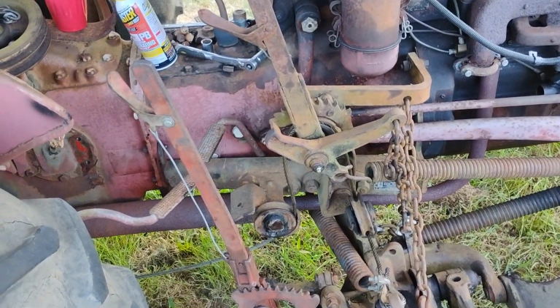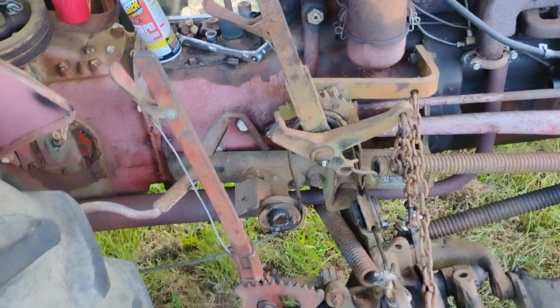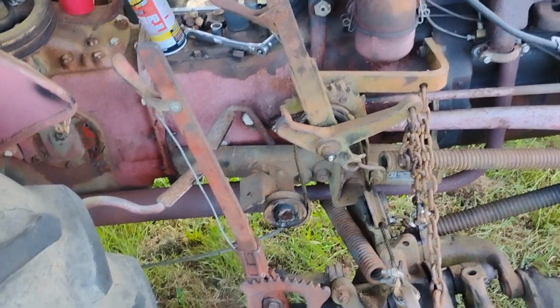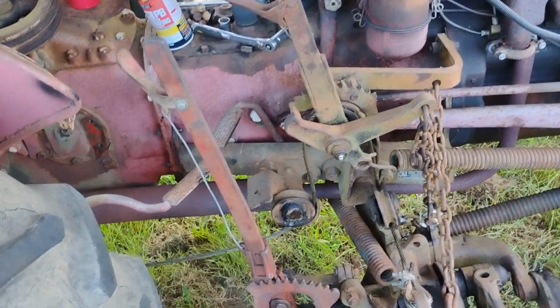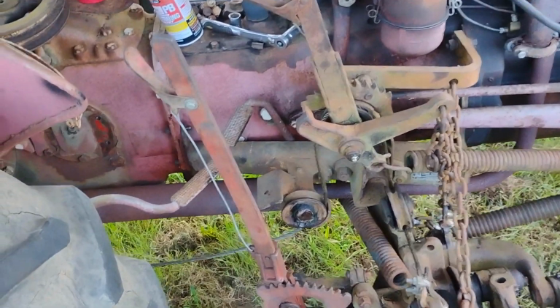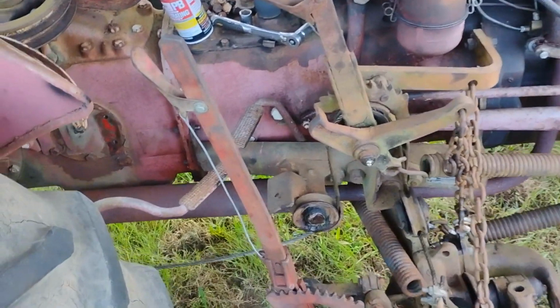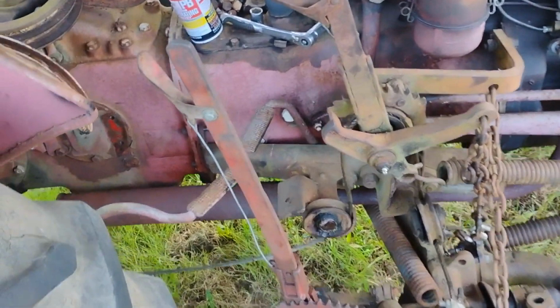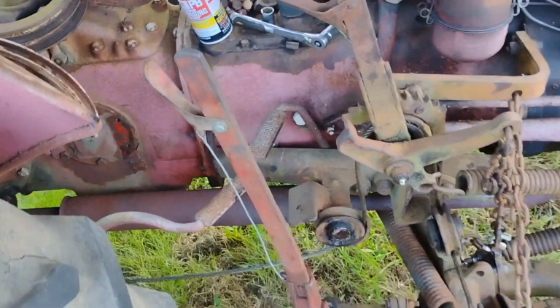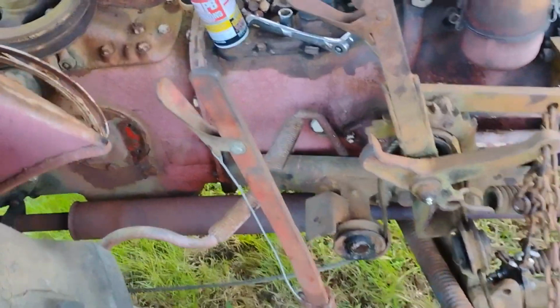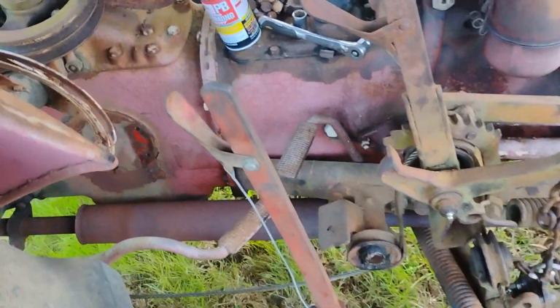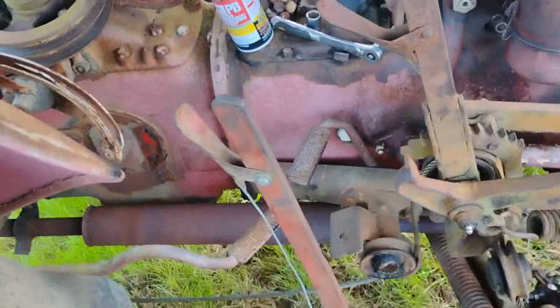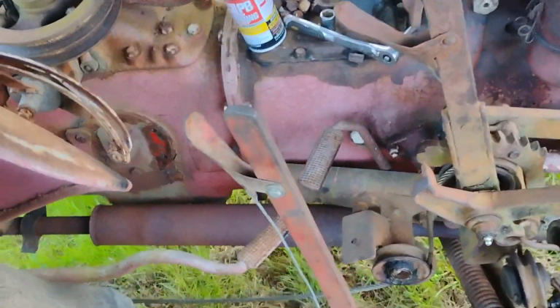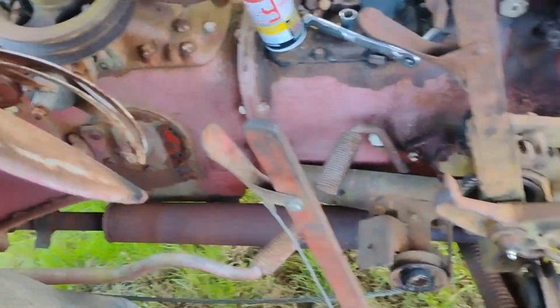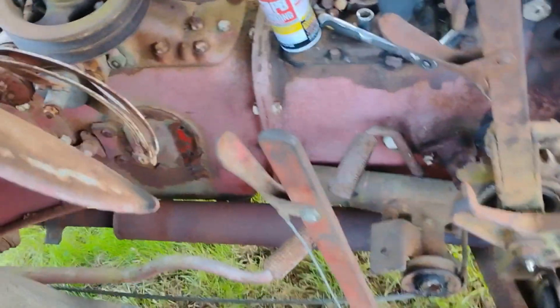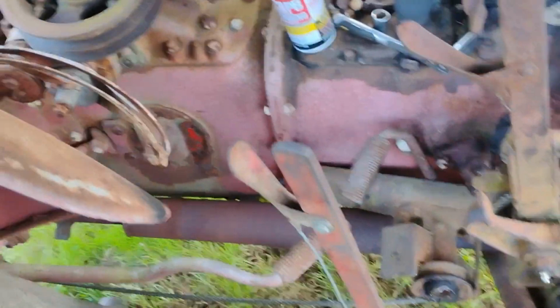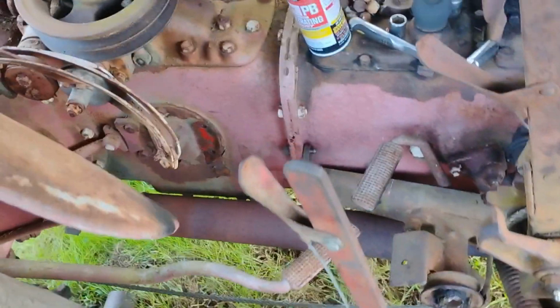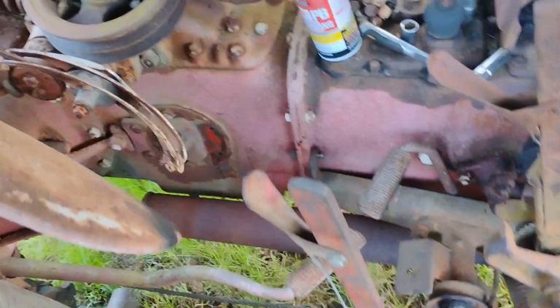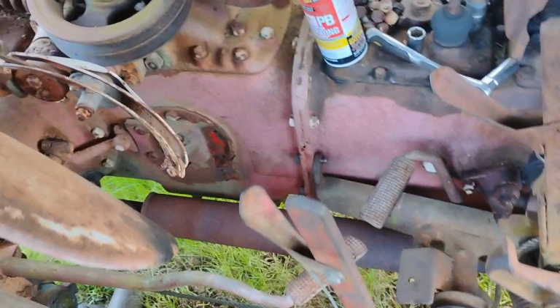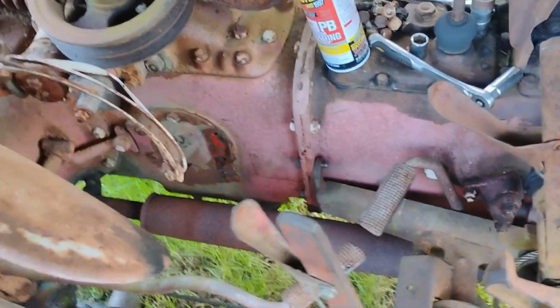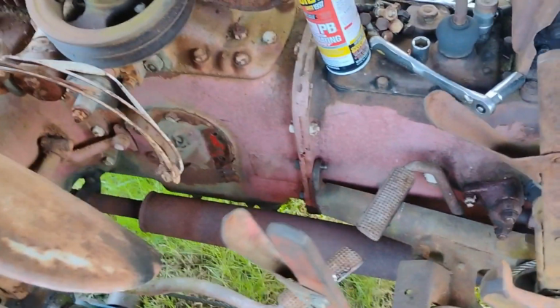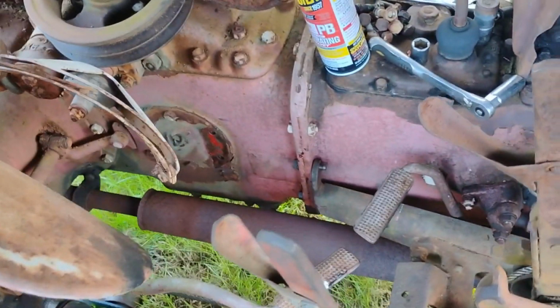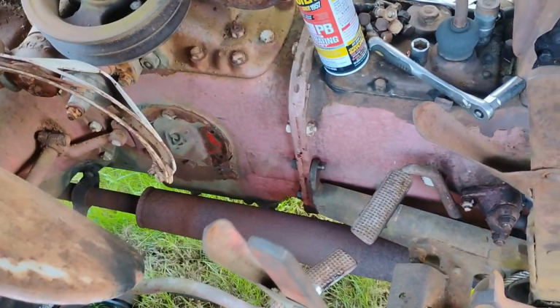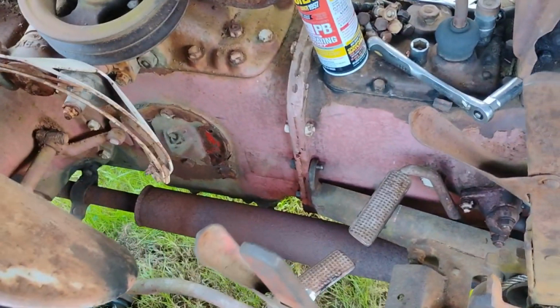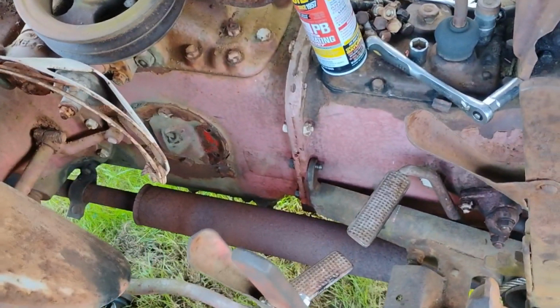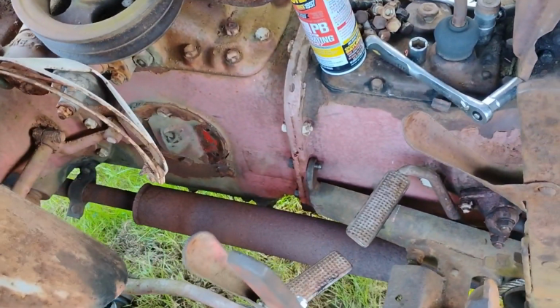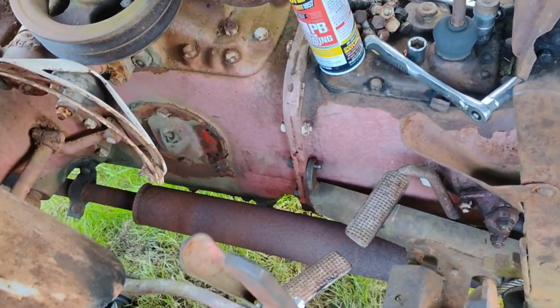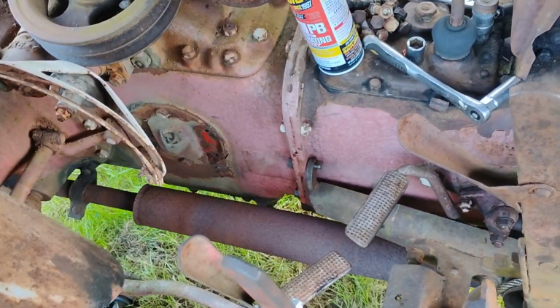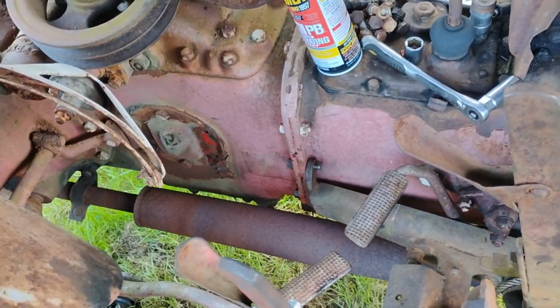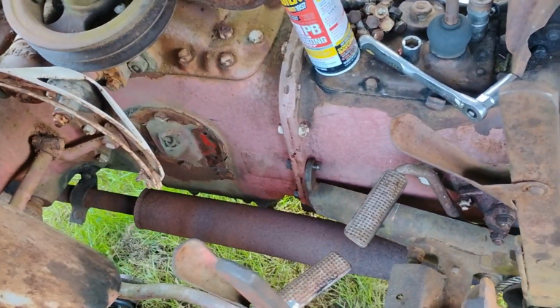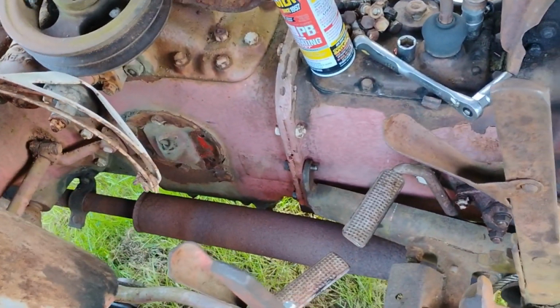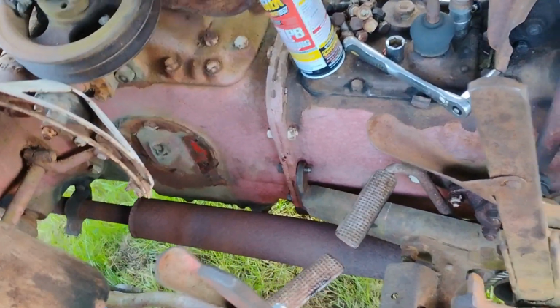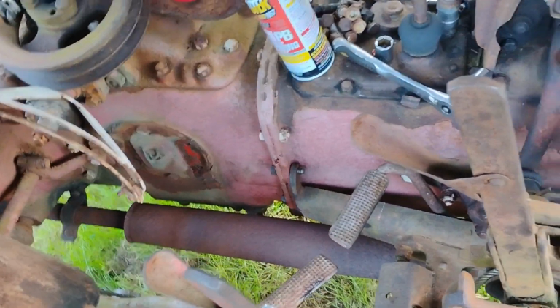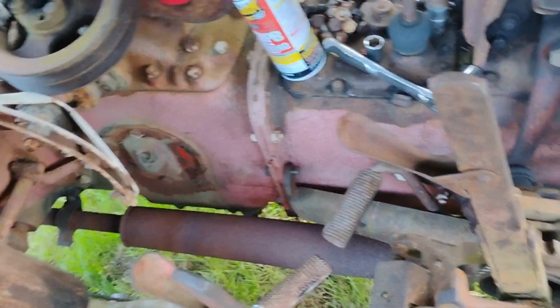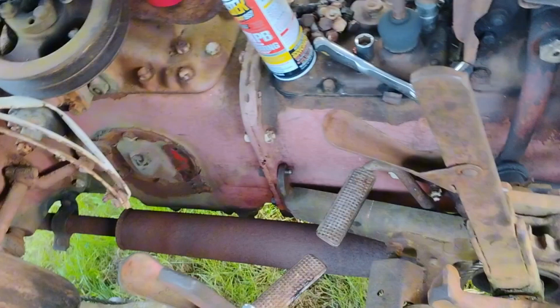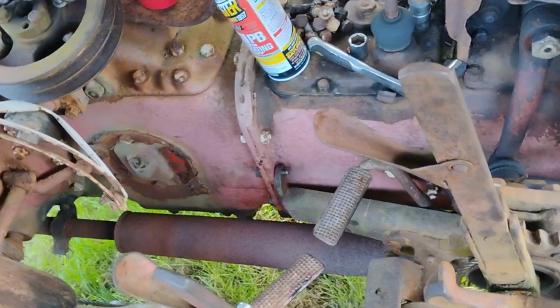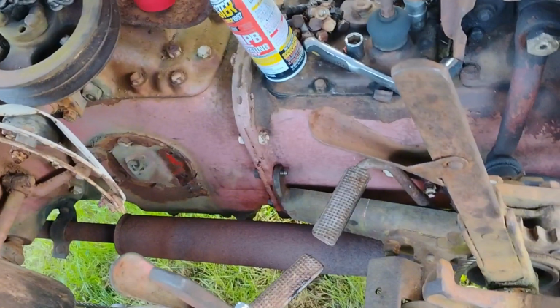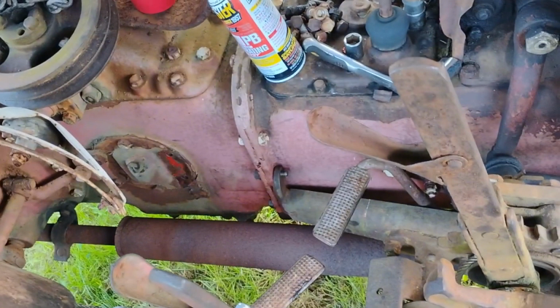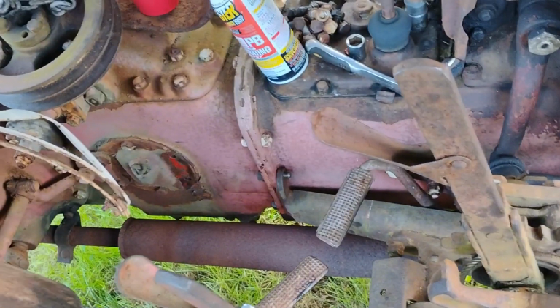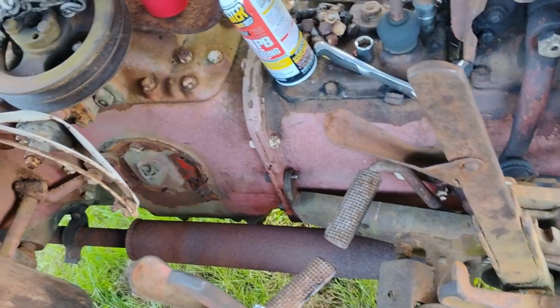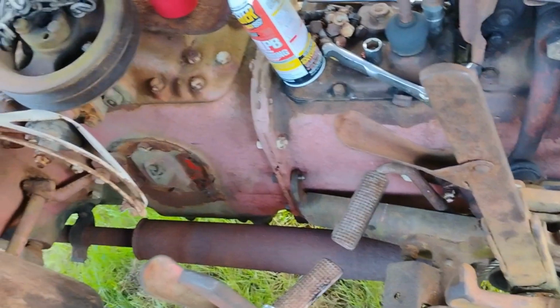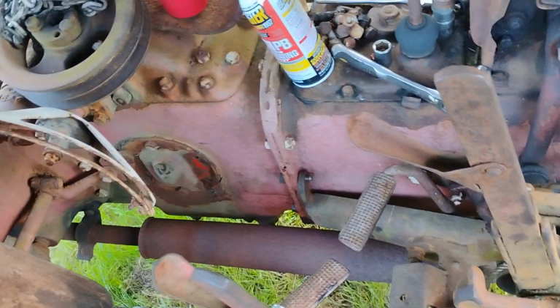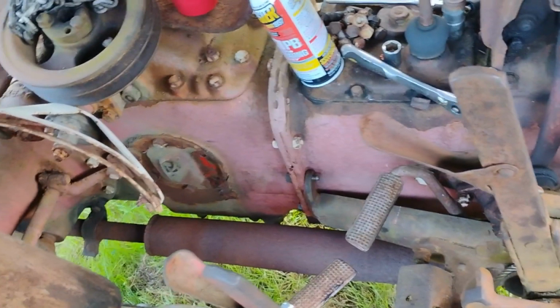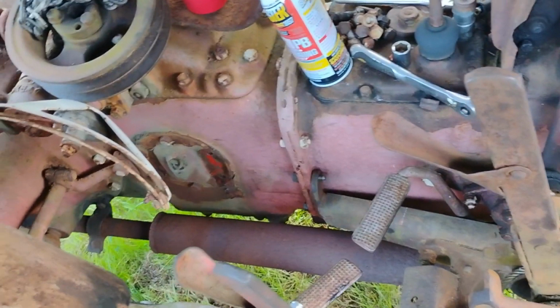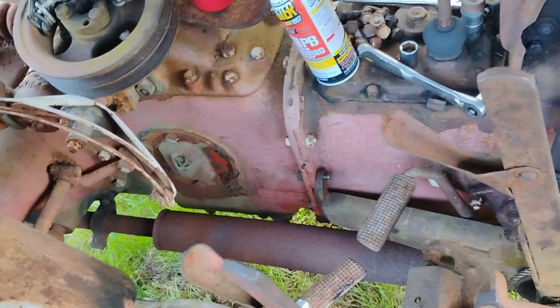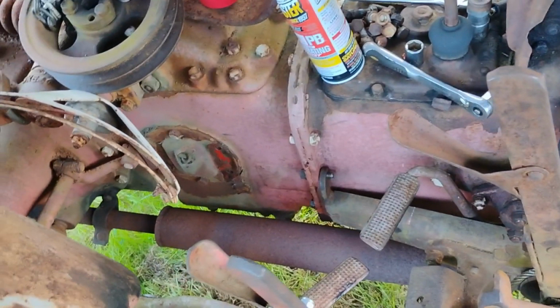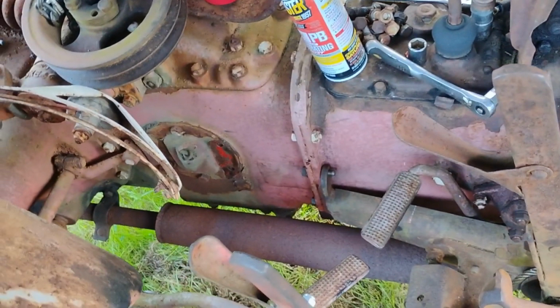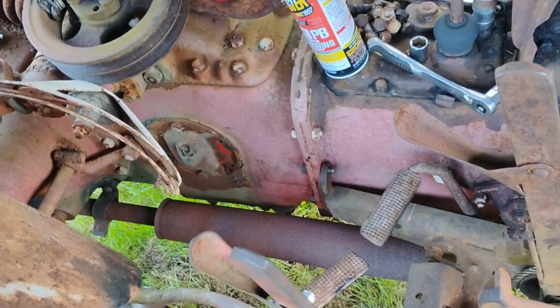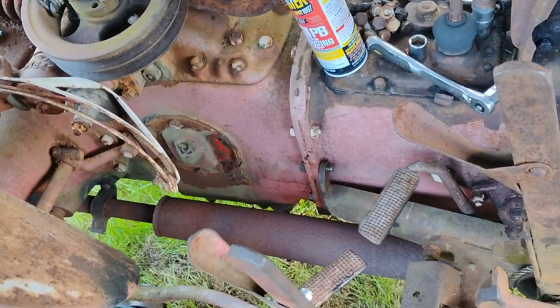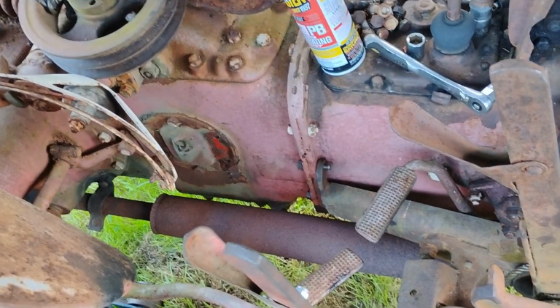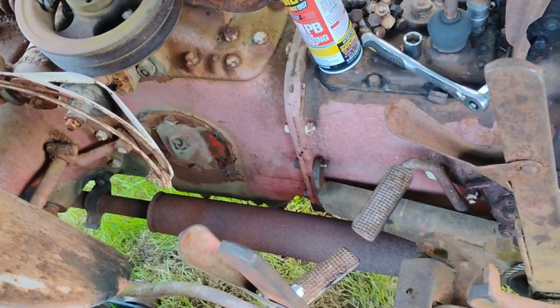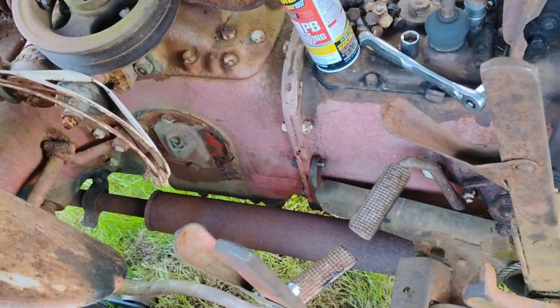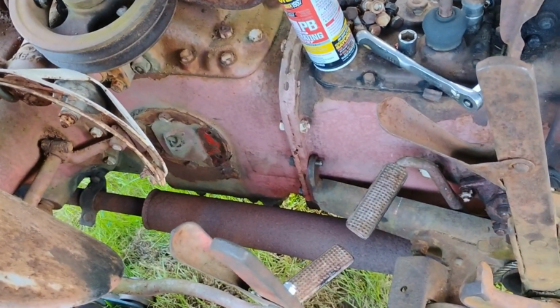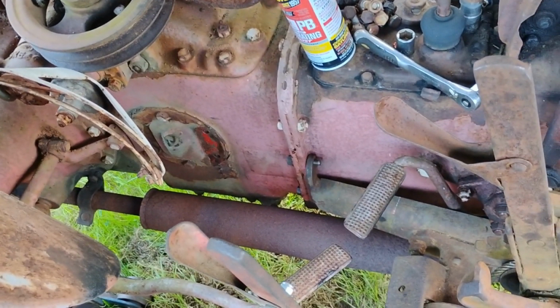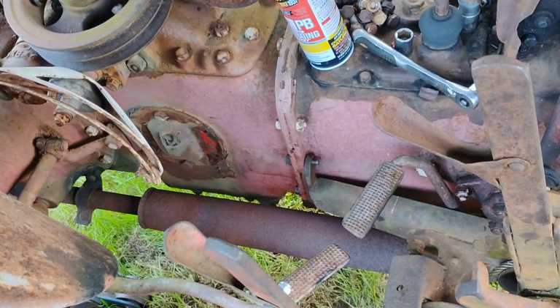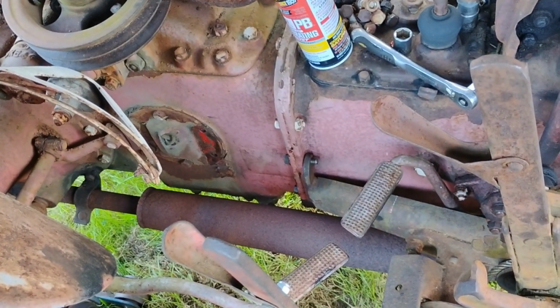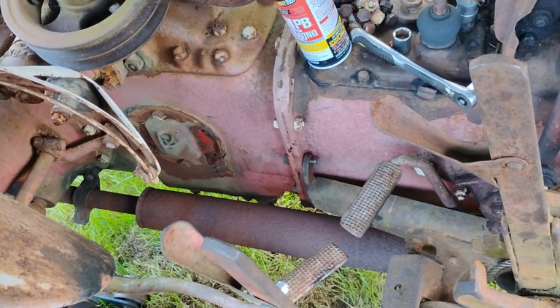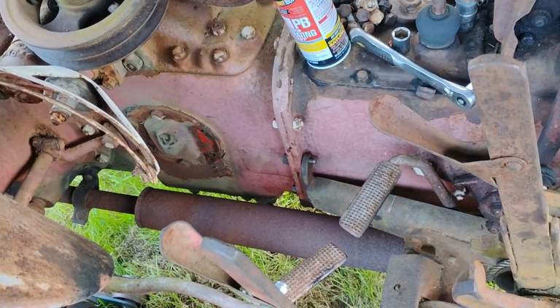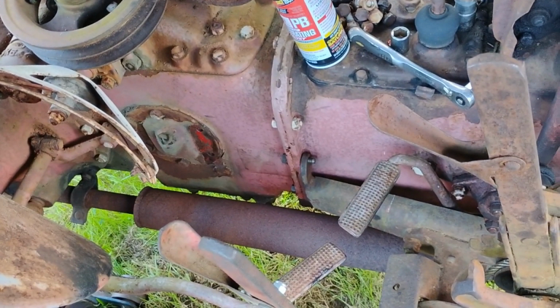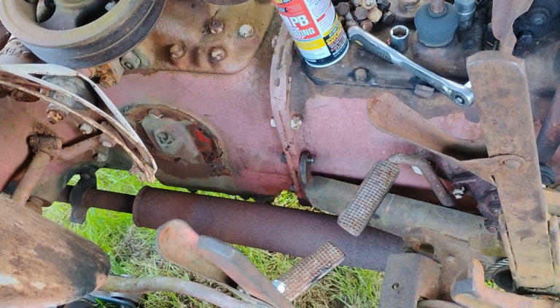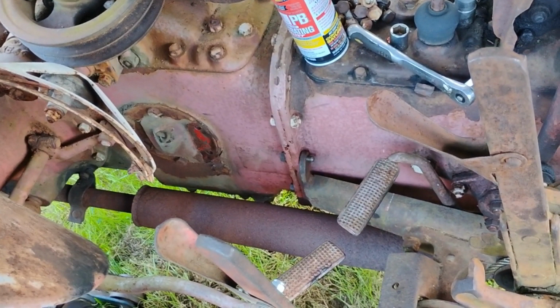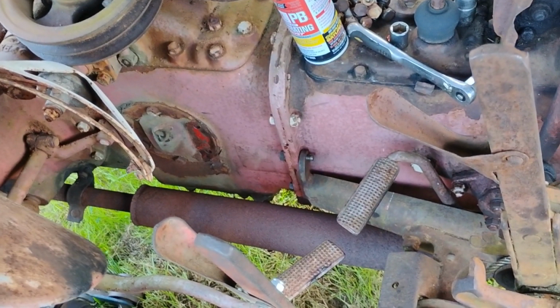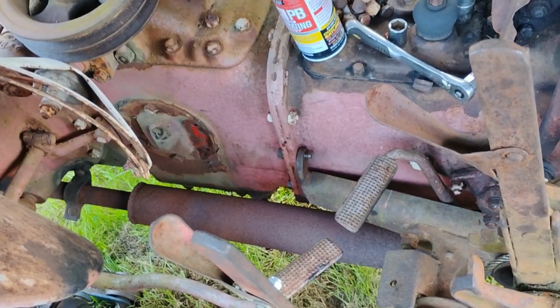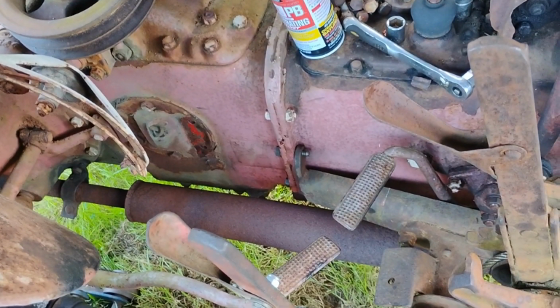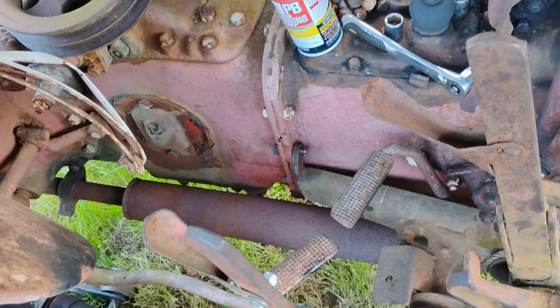Still gotta figure out how to get this footrest back on.